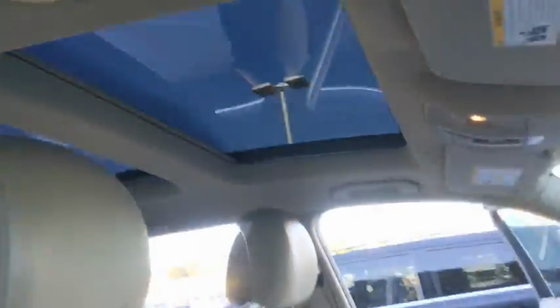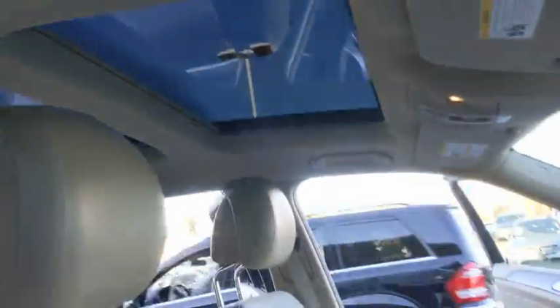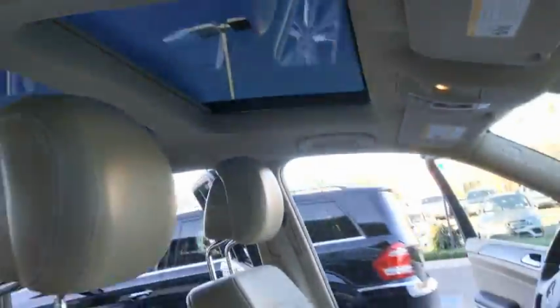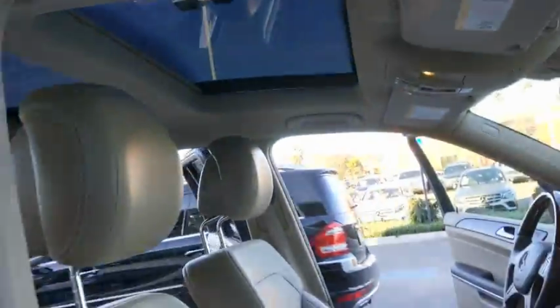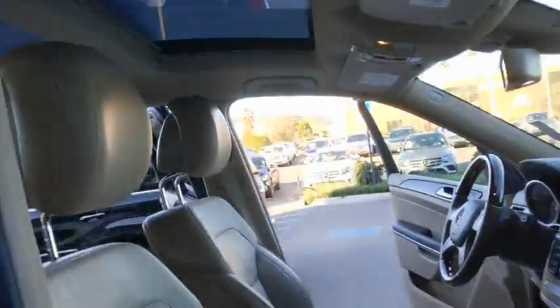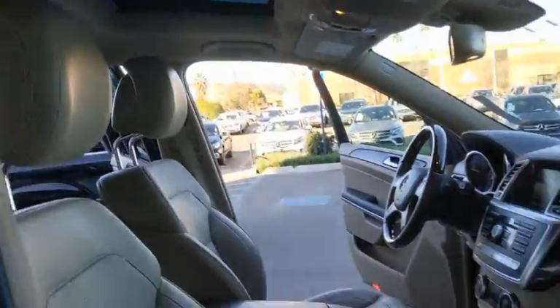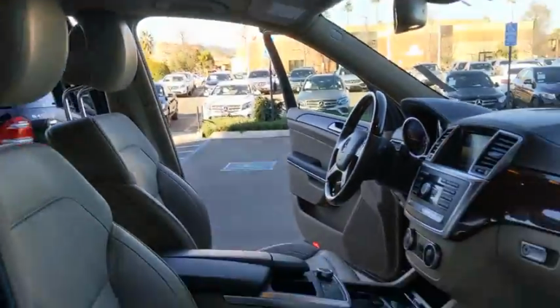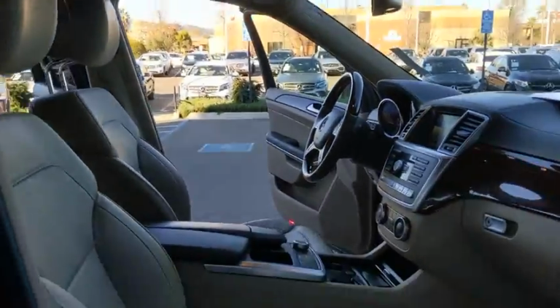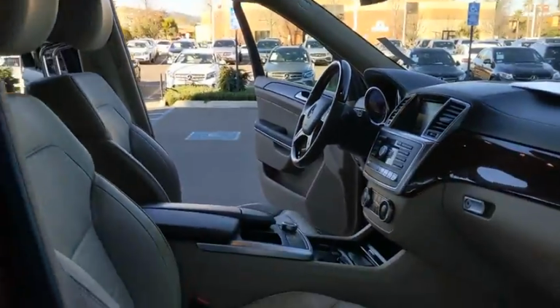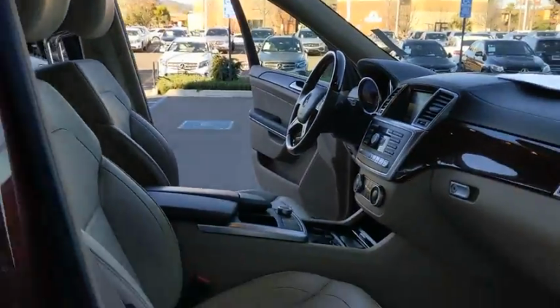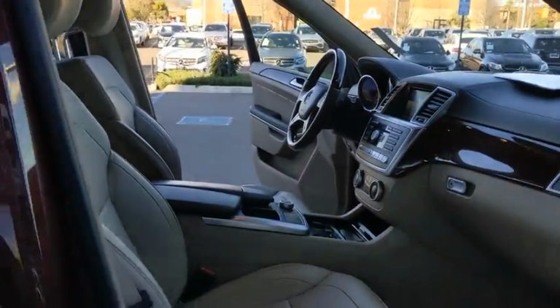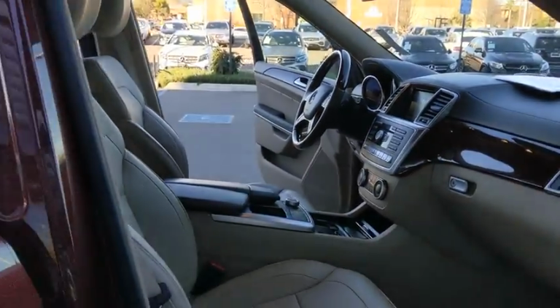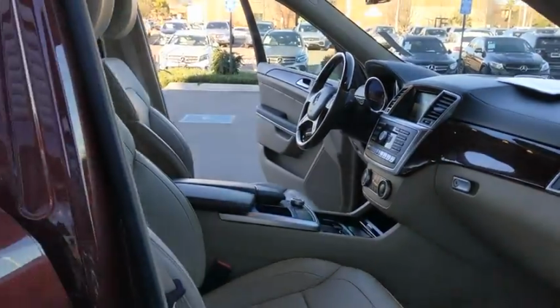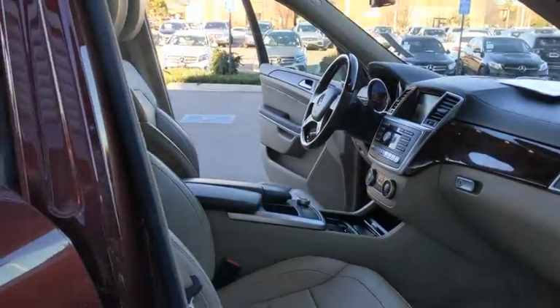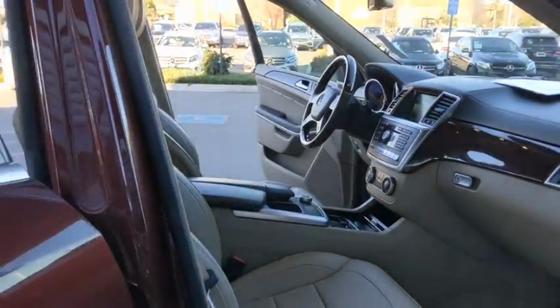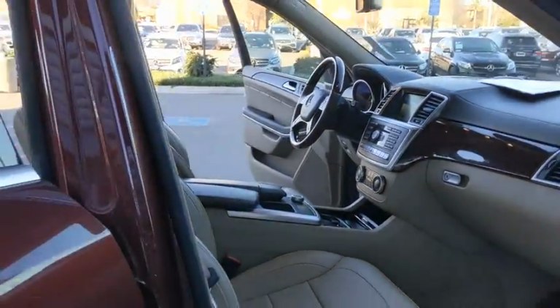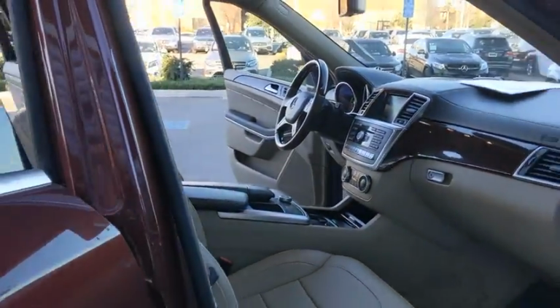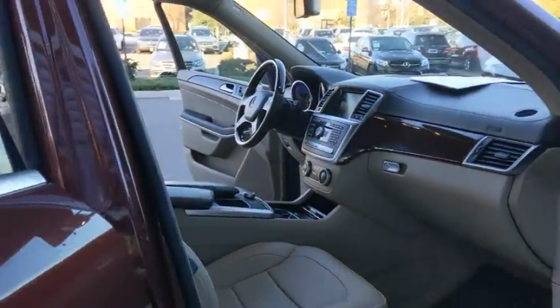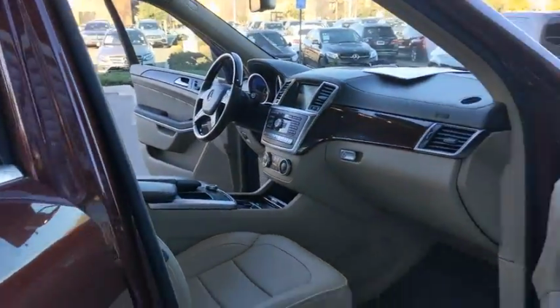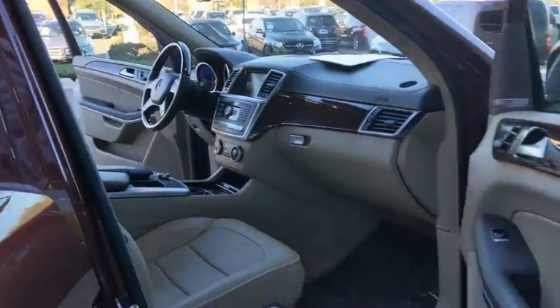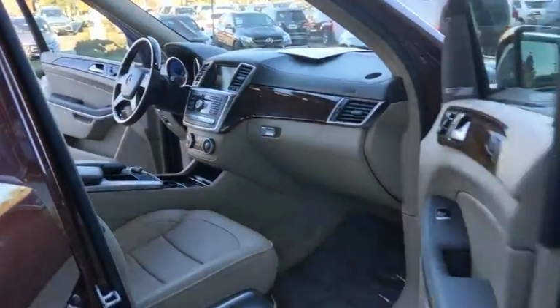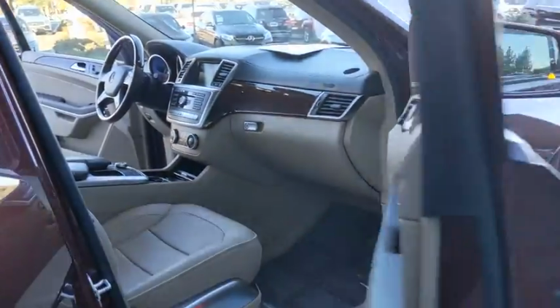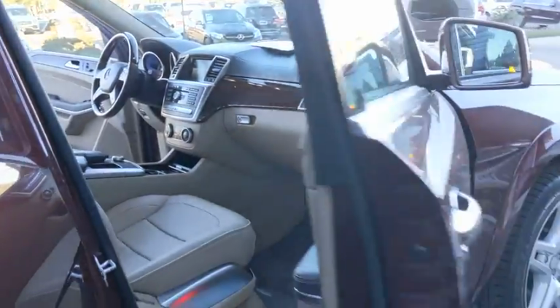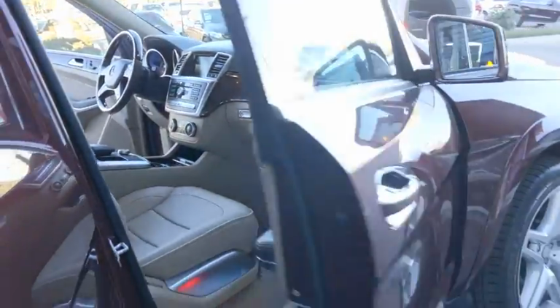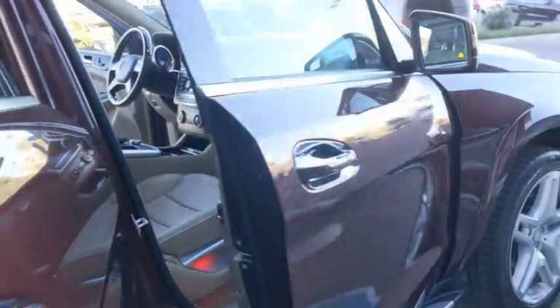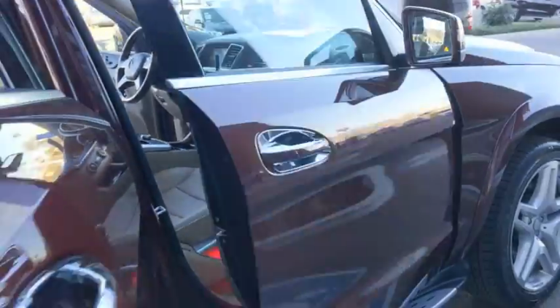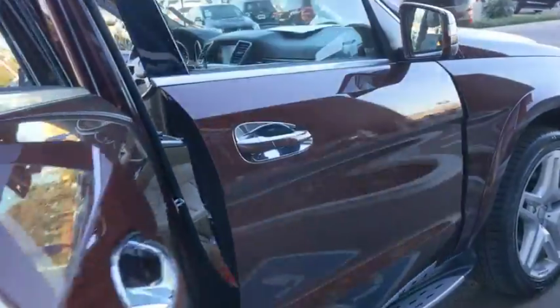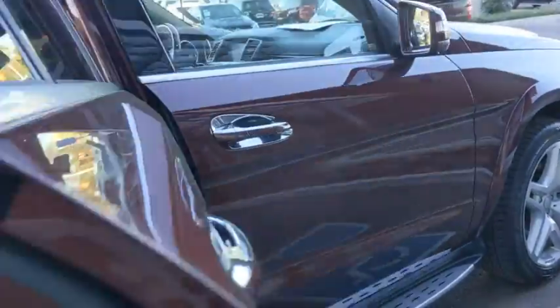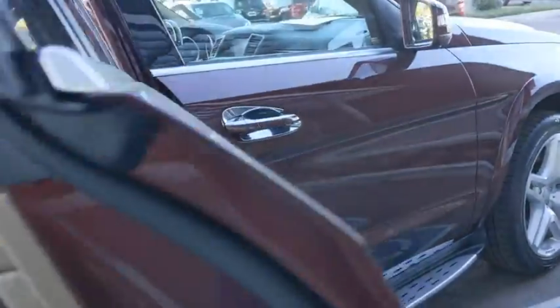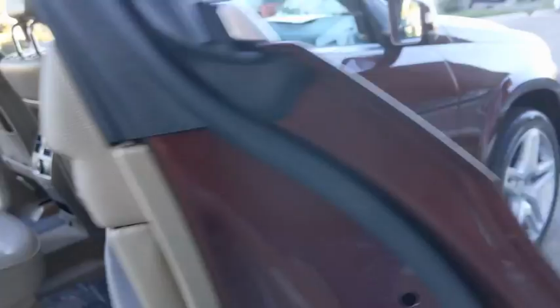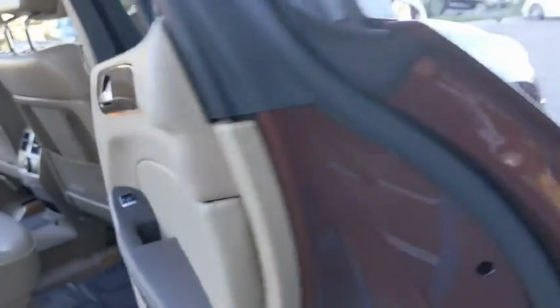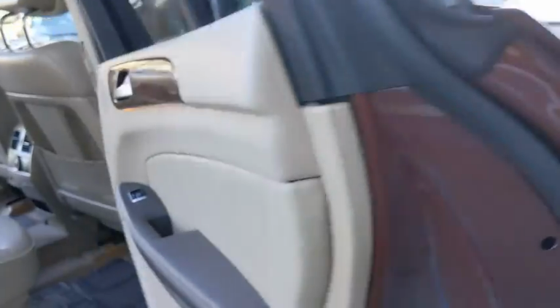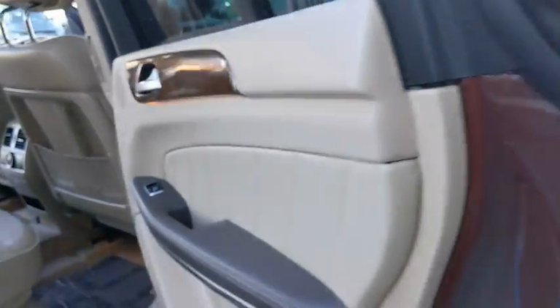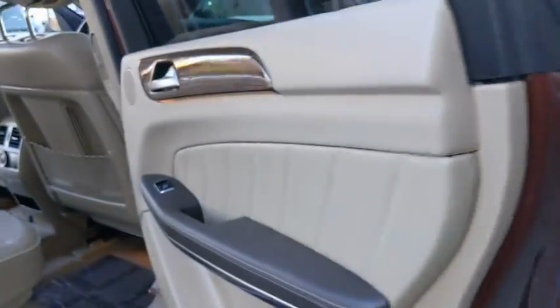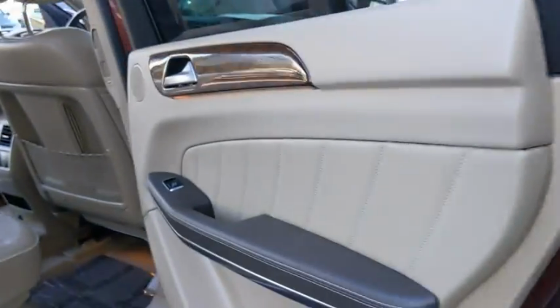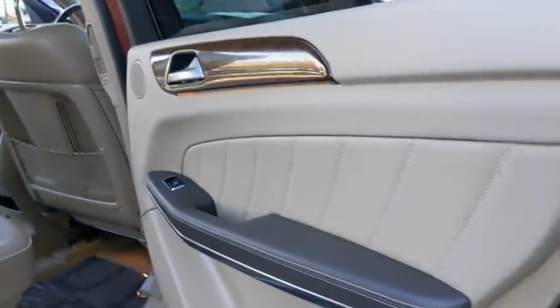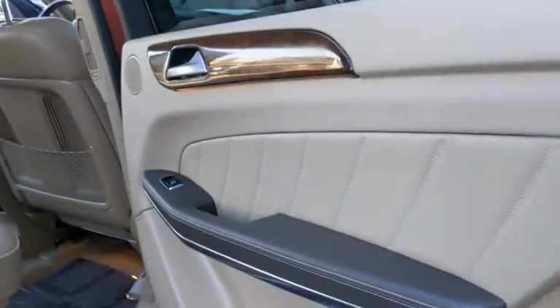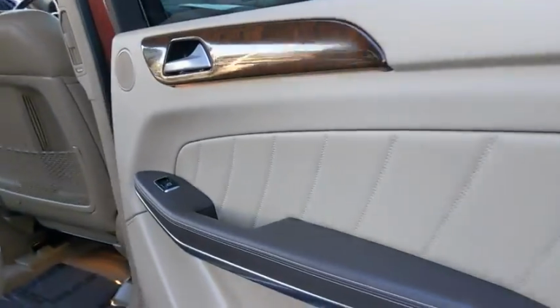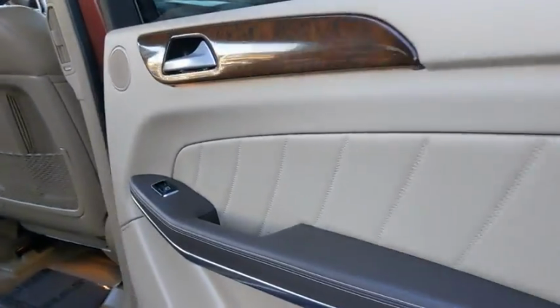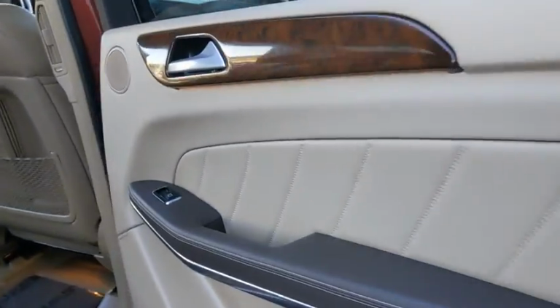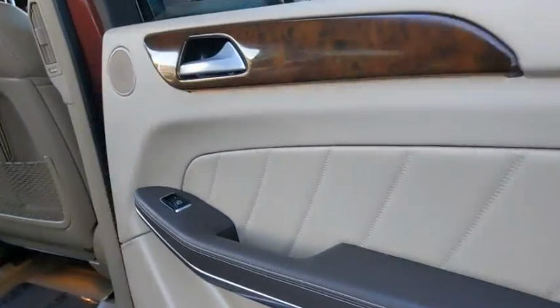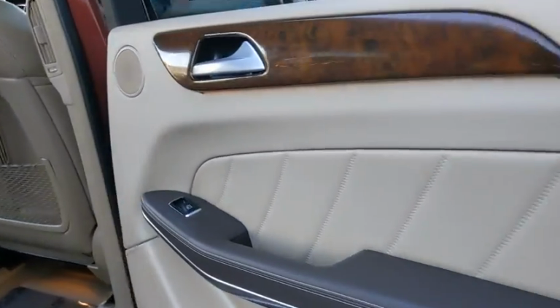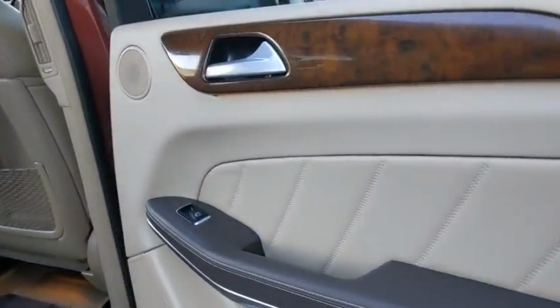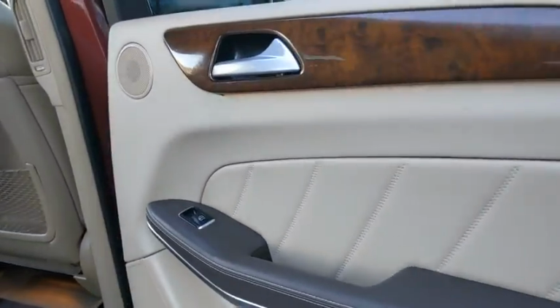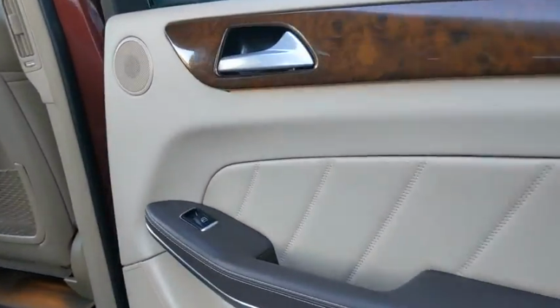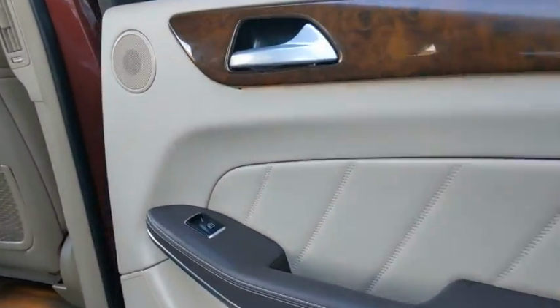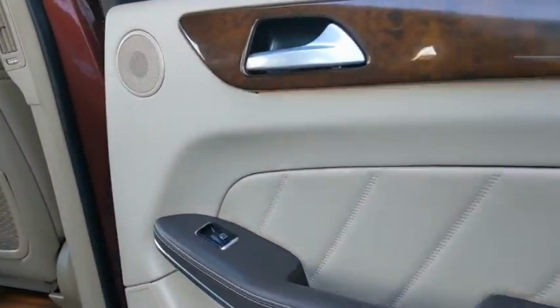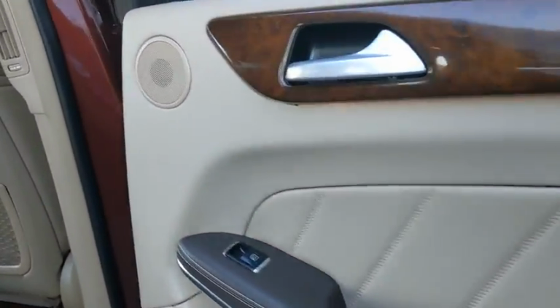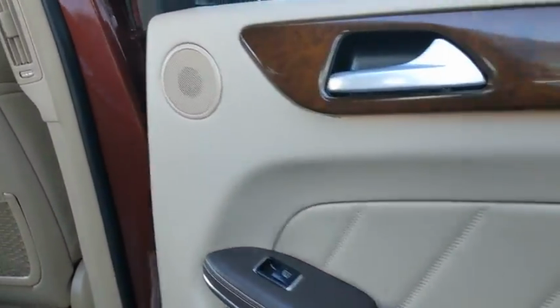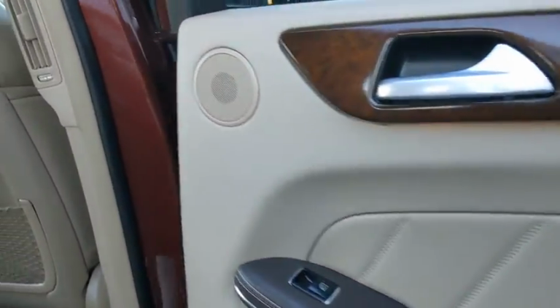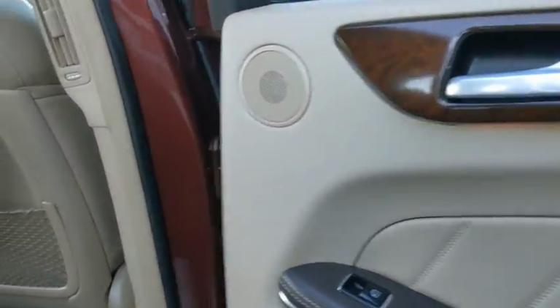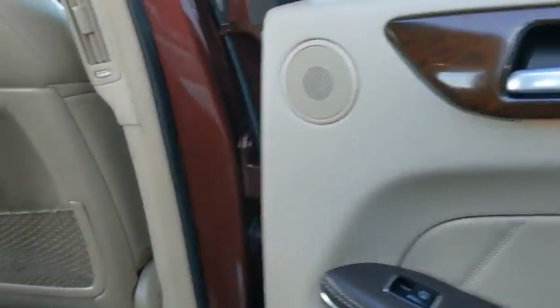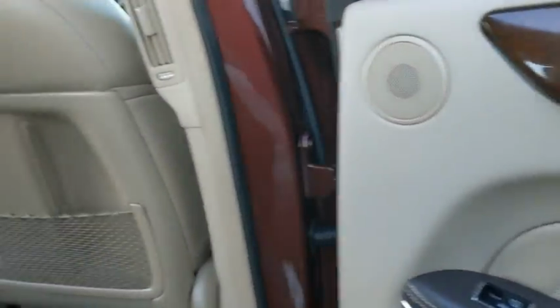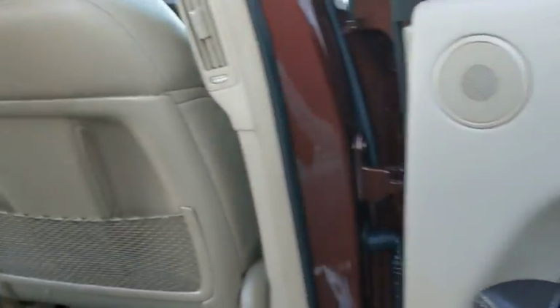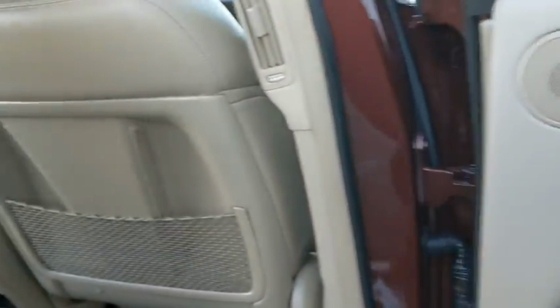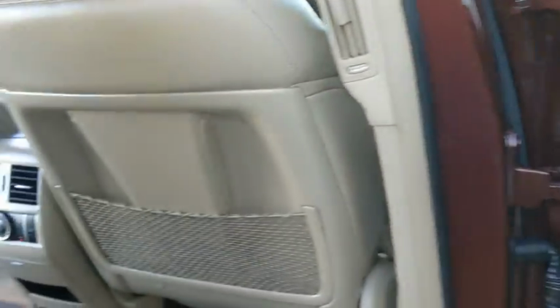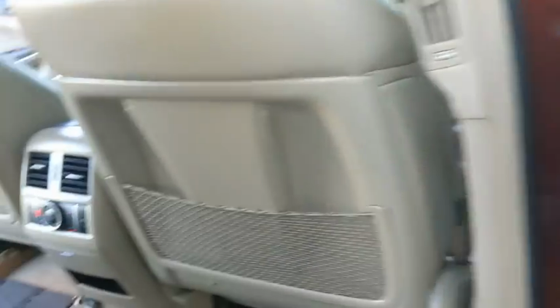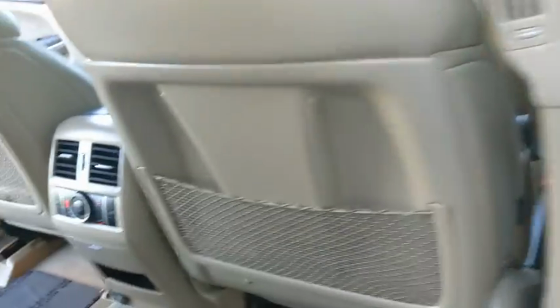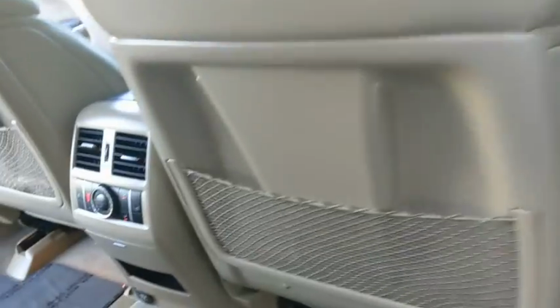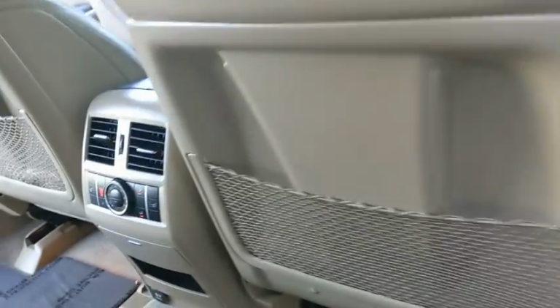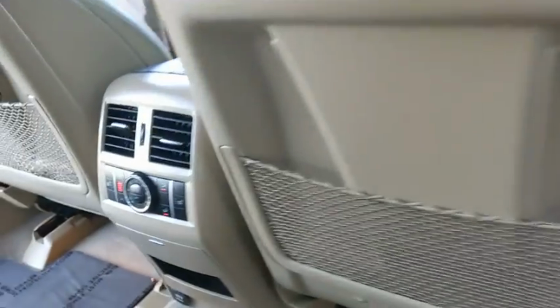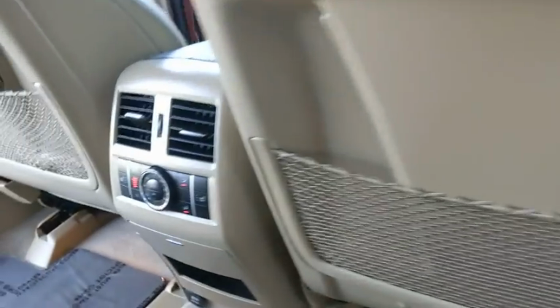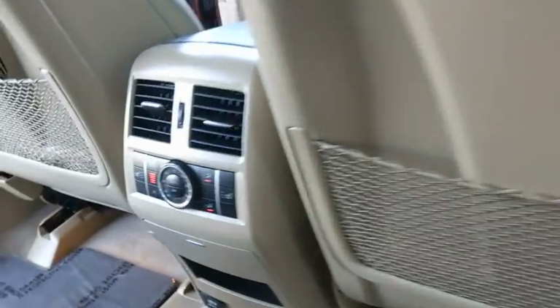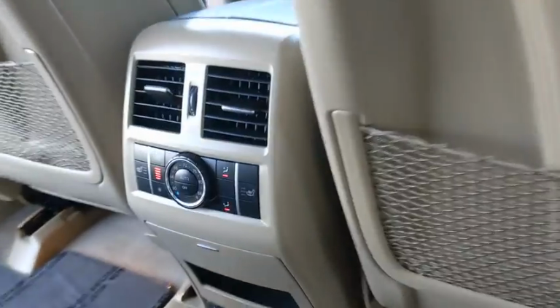Bluetooth, leather-wrapped steering wheel, power steering, adjustable steering wheel, floor mats, keyless start, aluminum wheels.